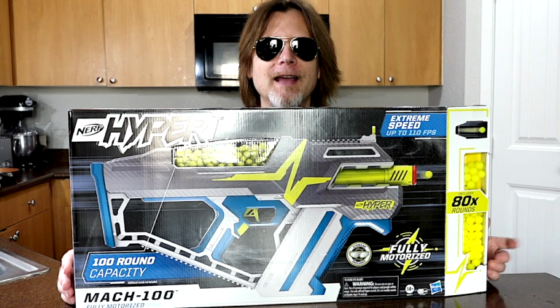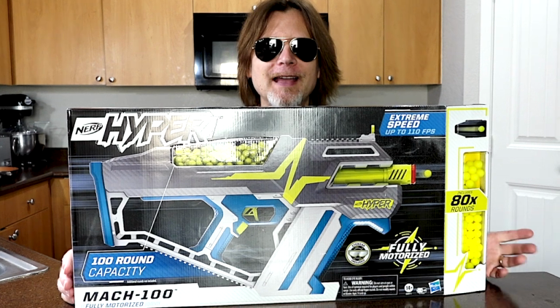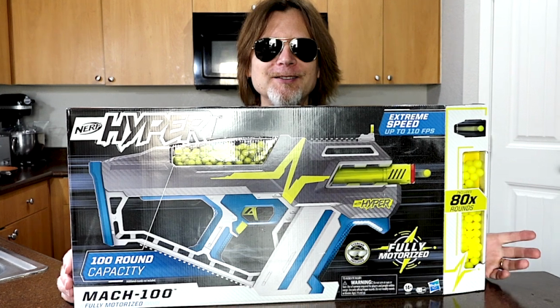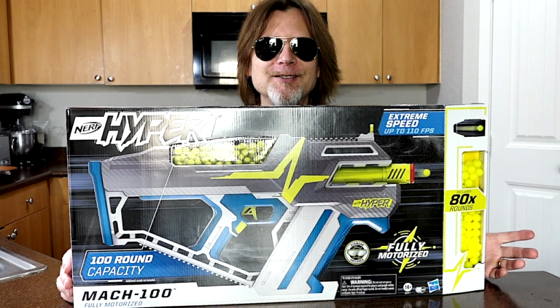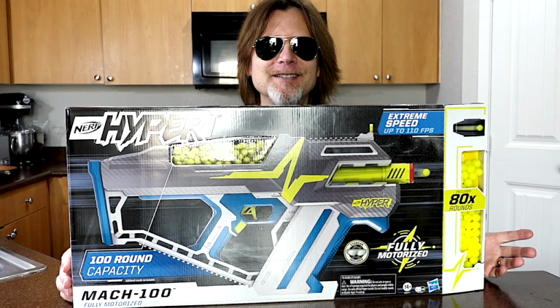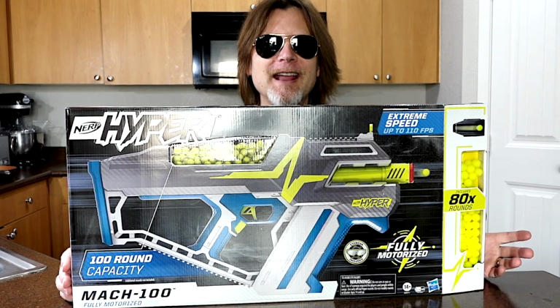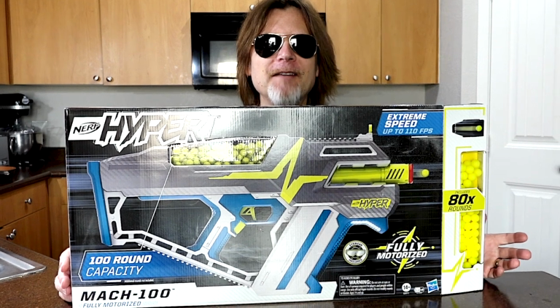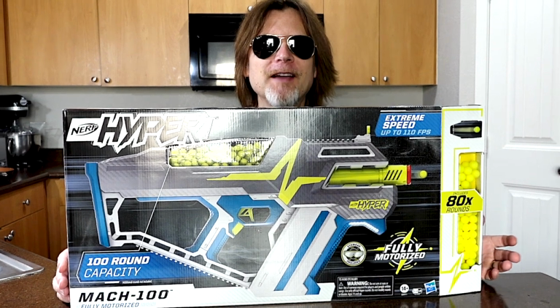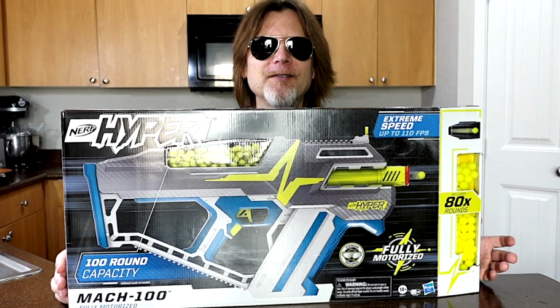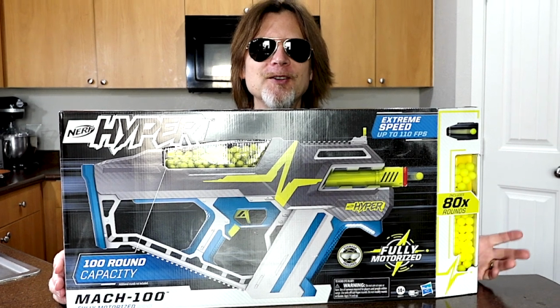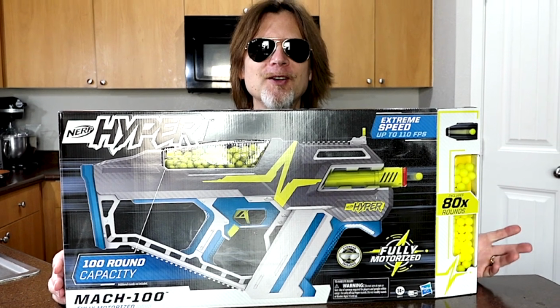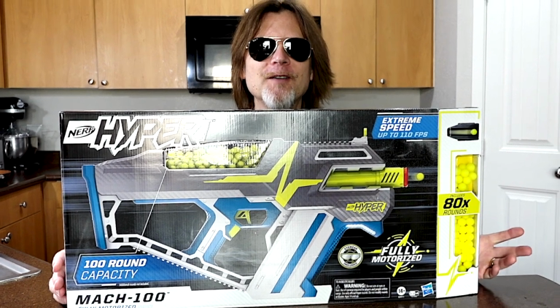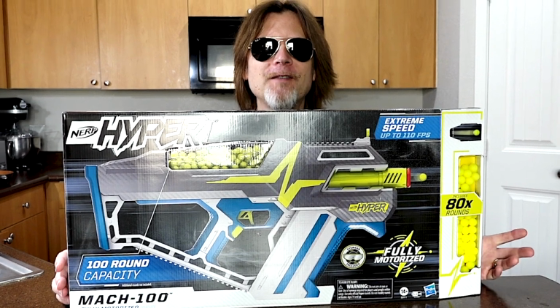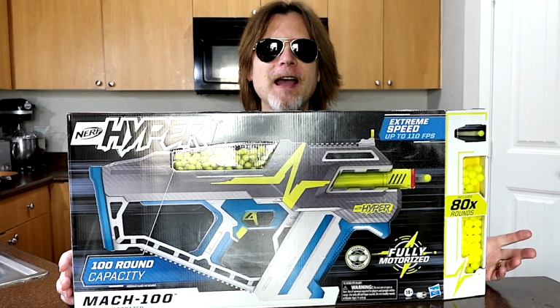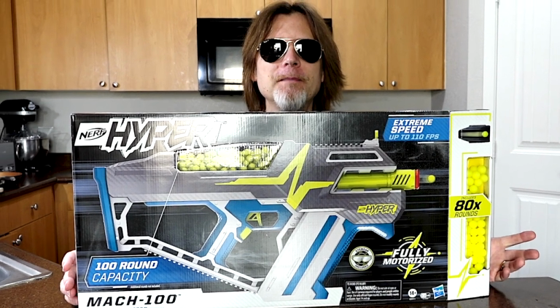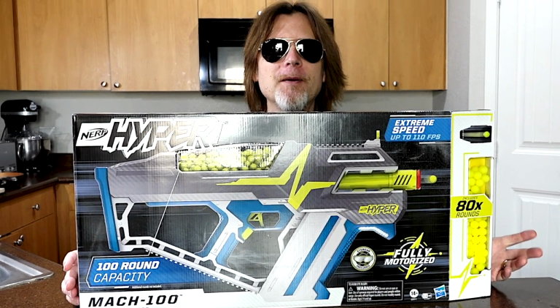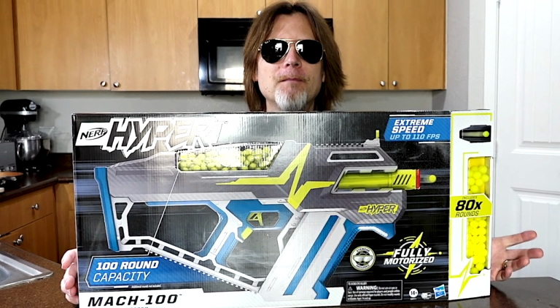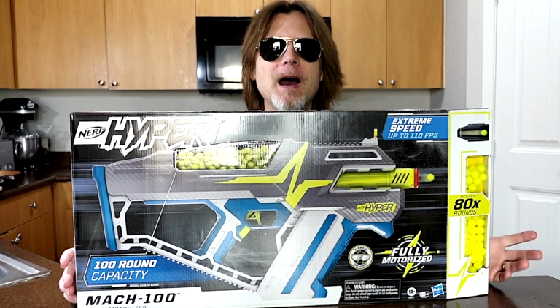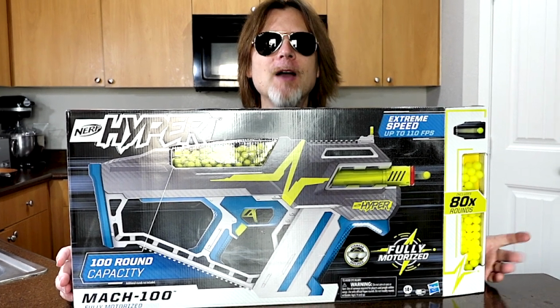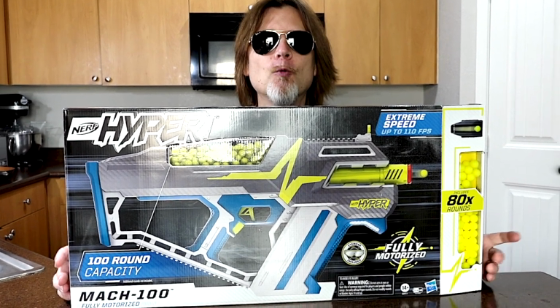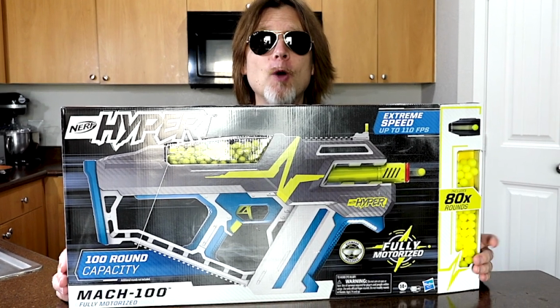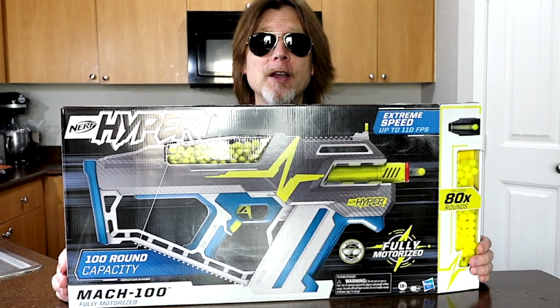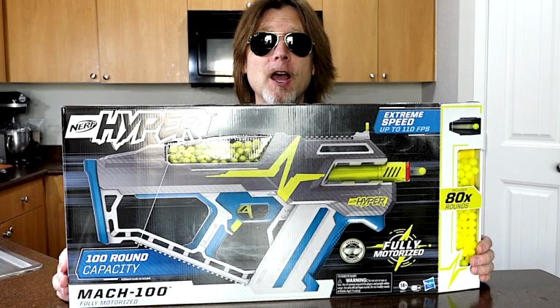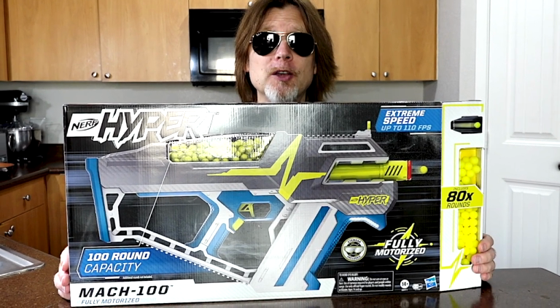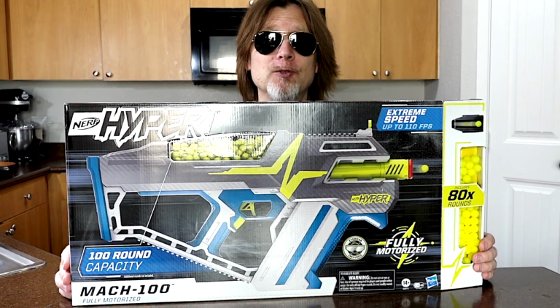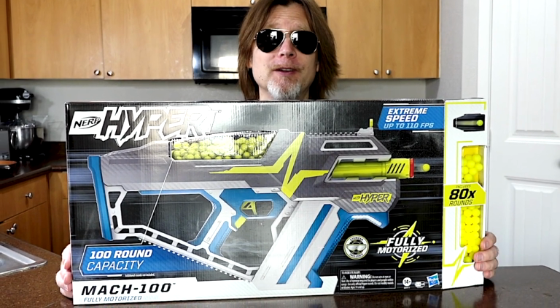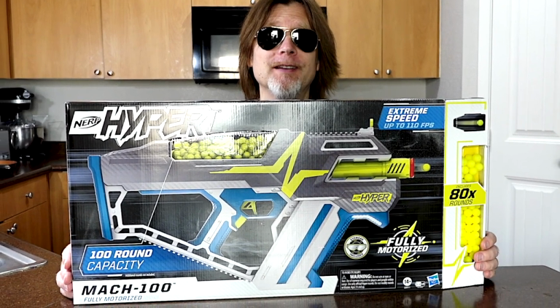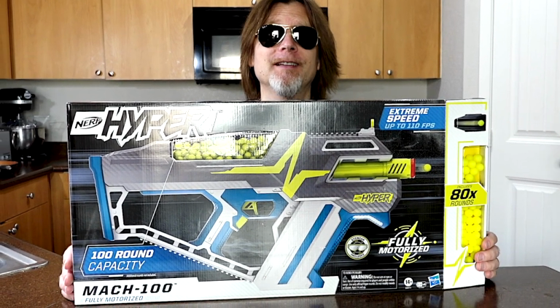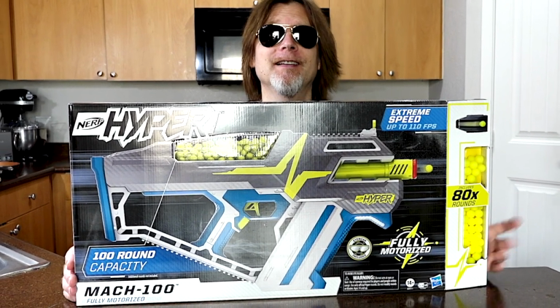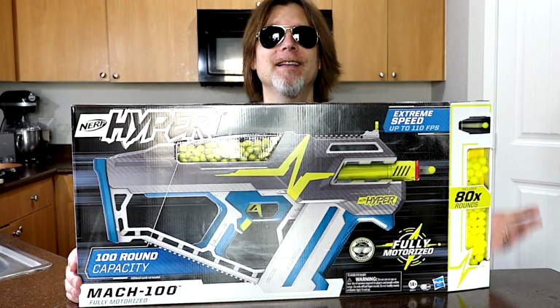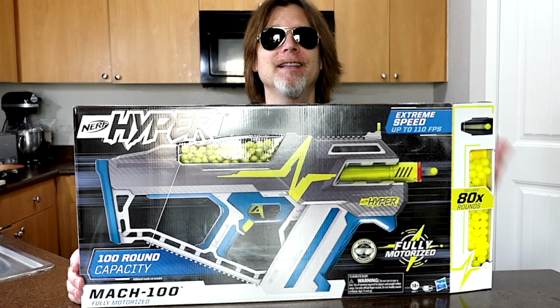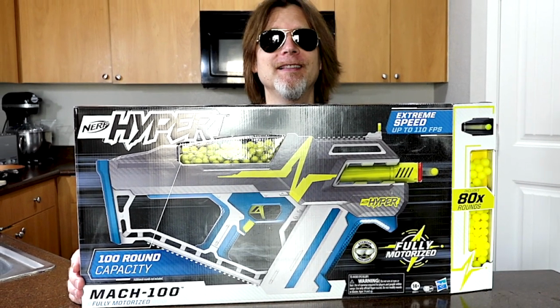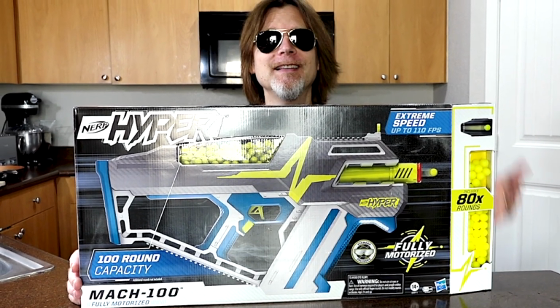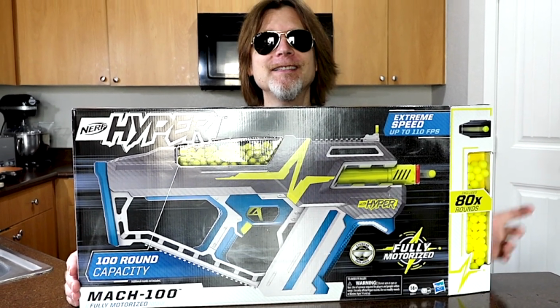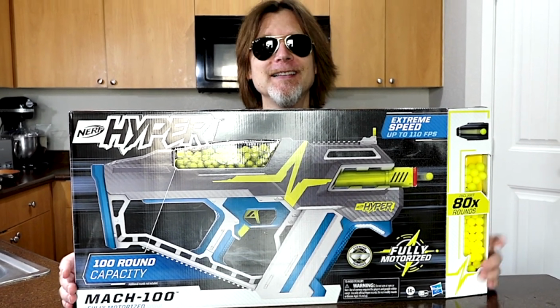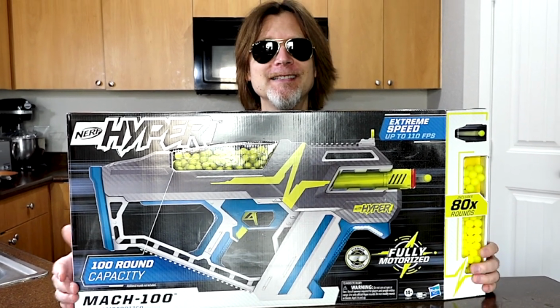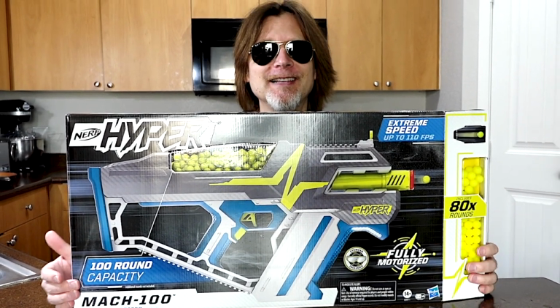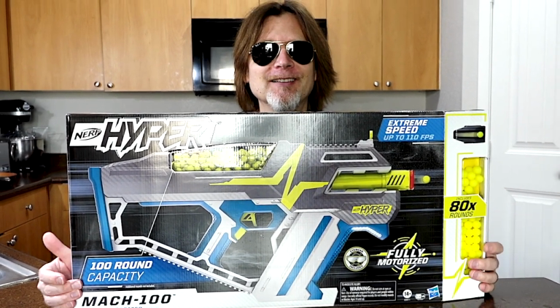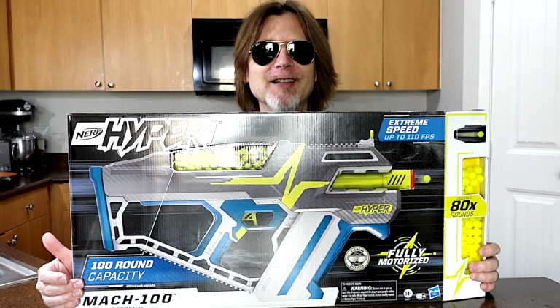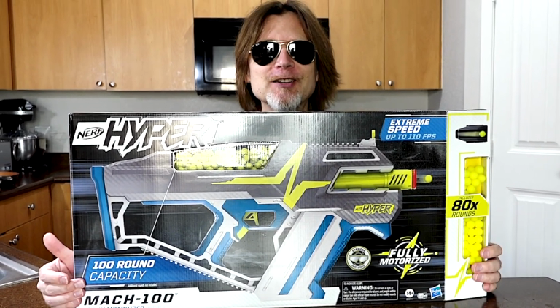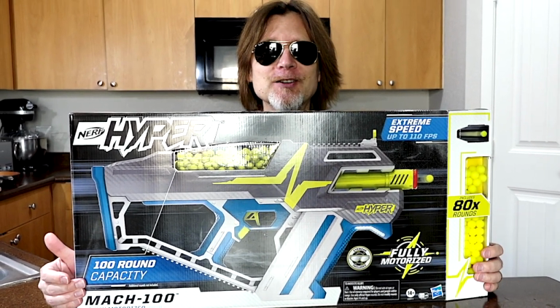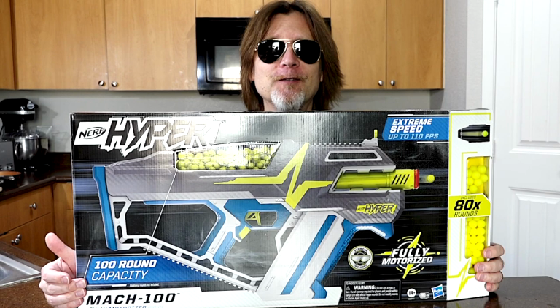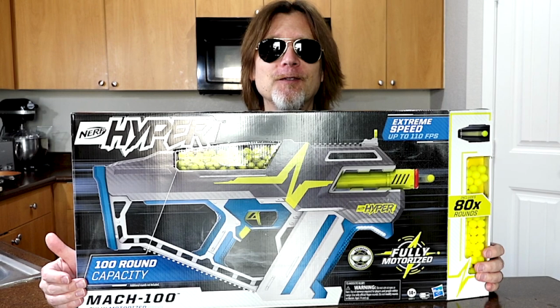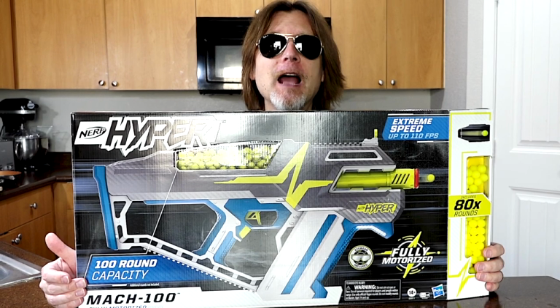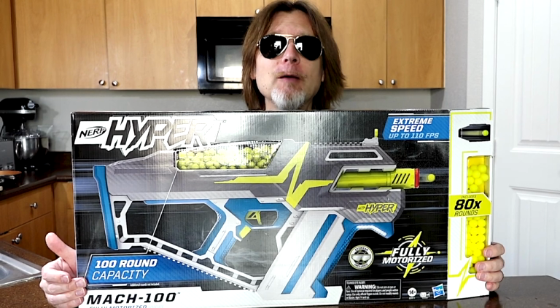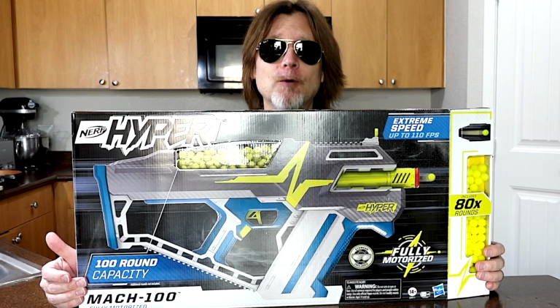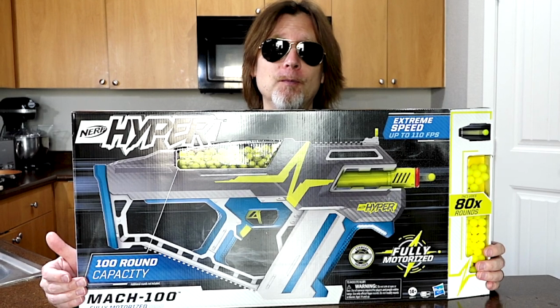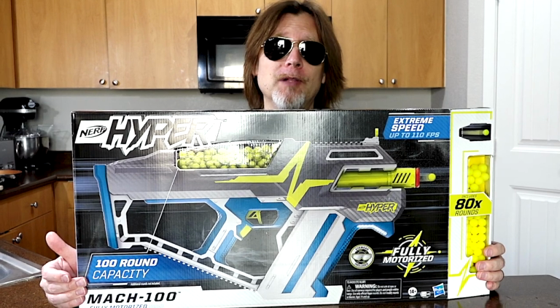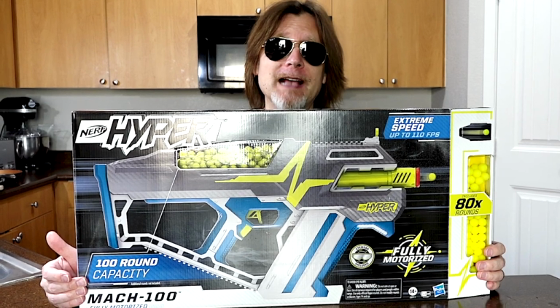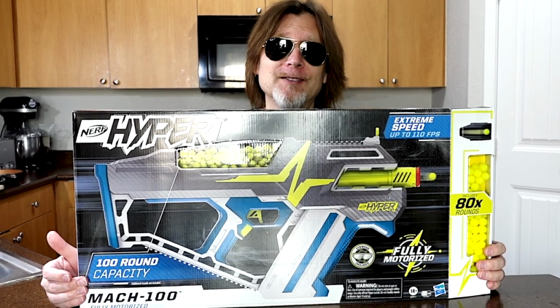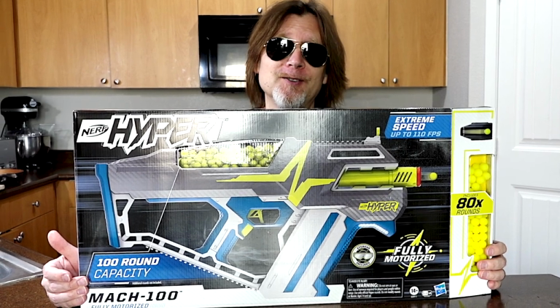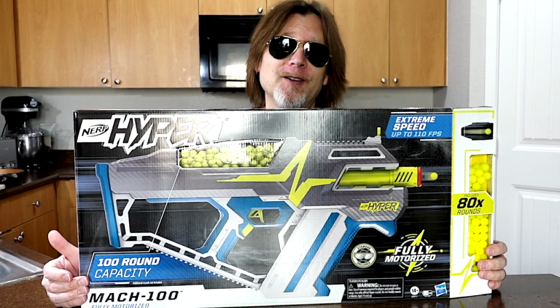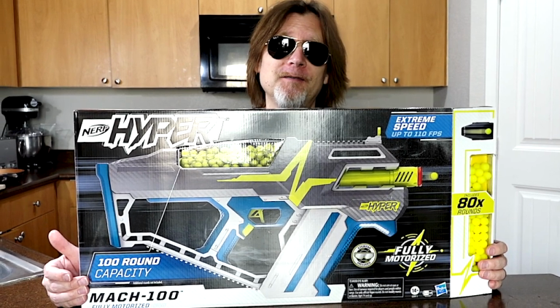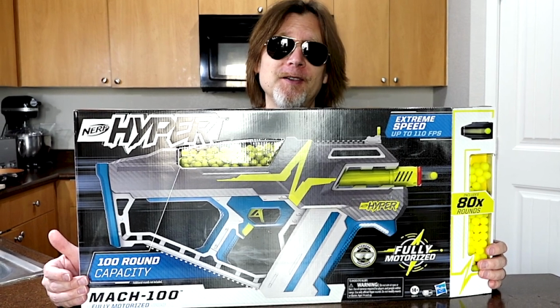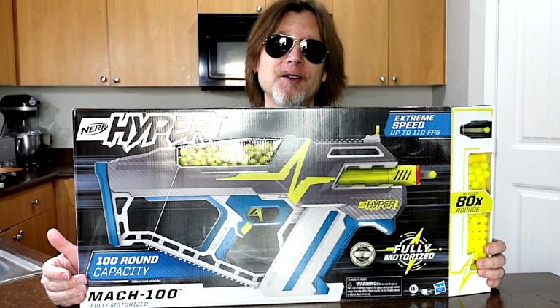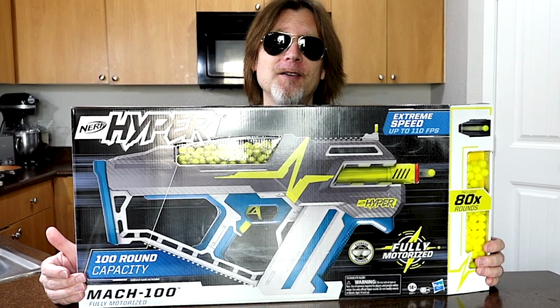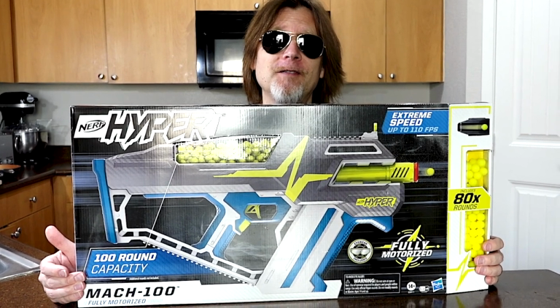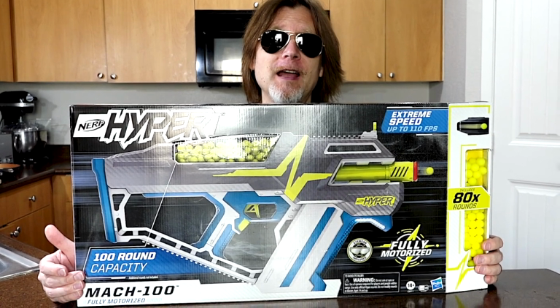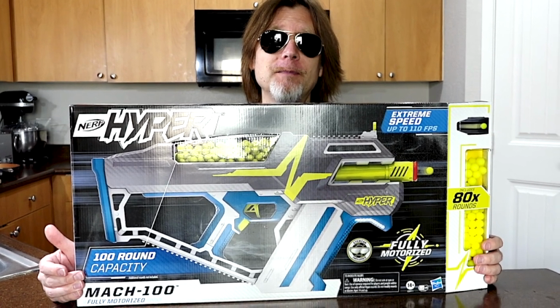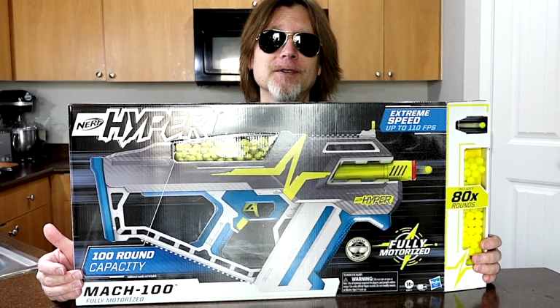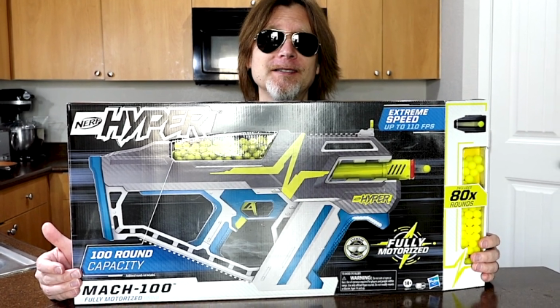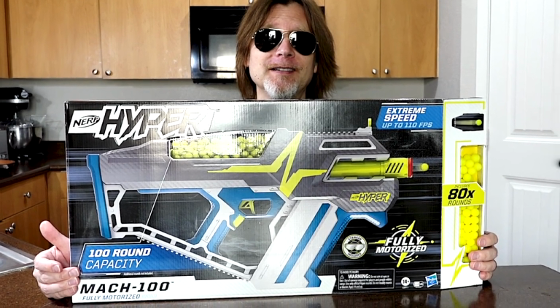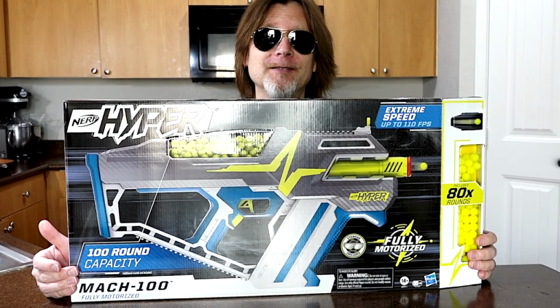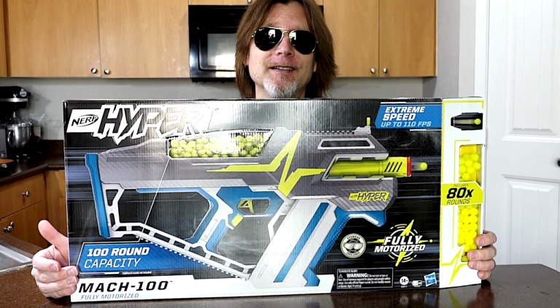Hey dudes, today I've got the Nerf Hyper Mach 100. This is the electric flywheel blaster of the Nerf Hyper series.